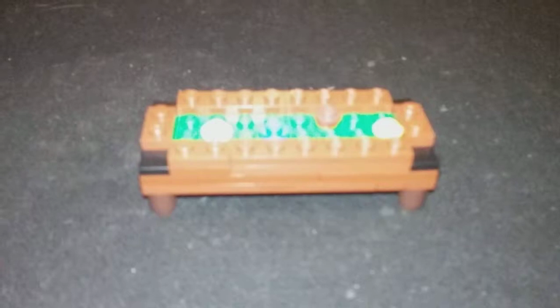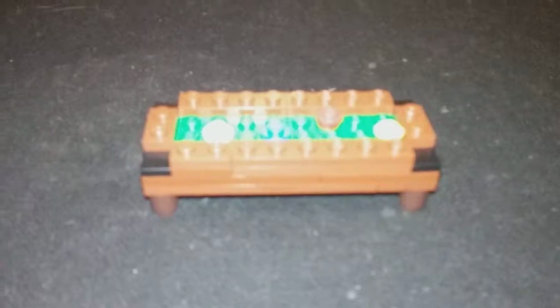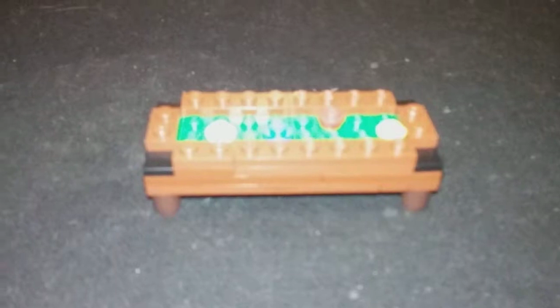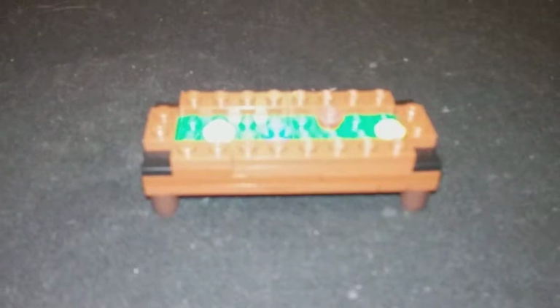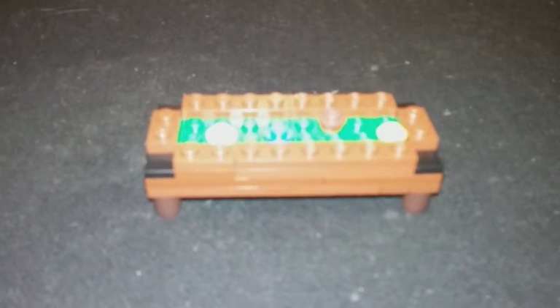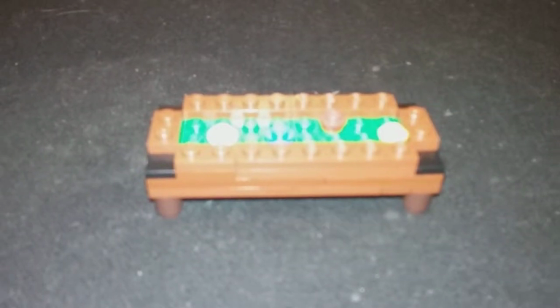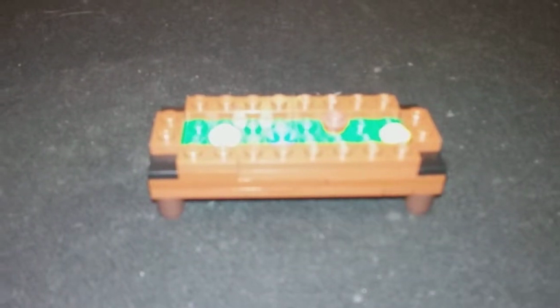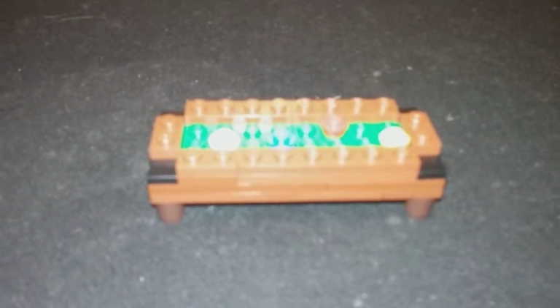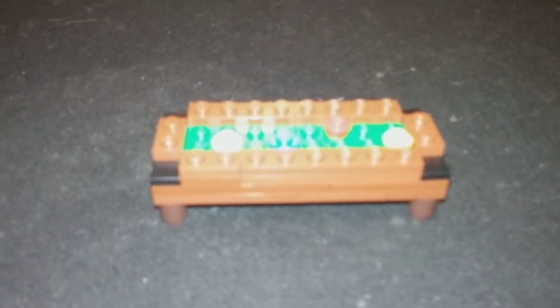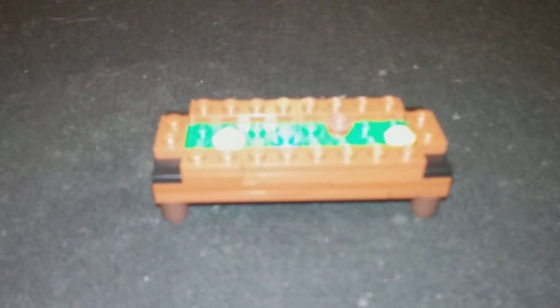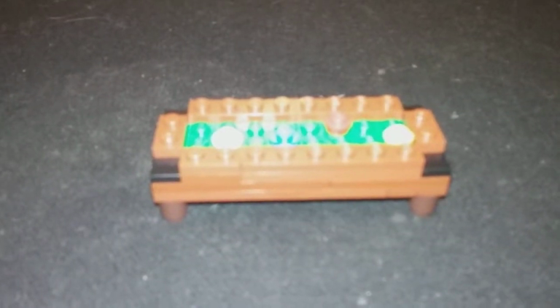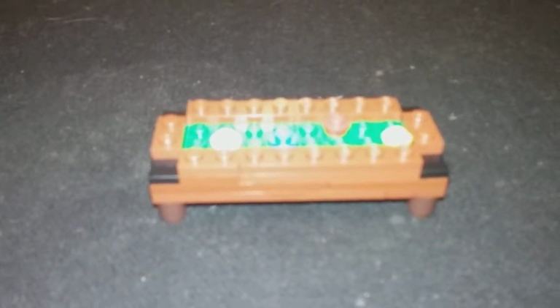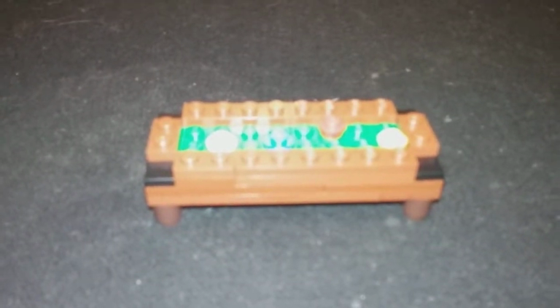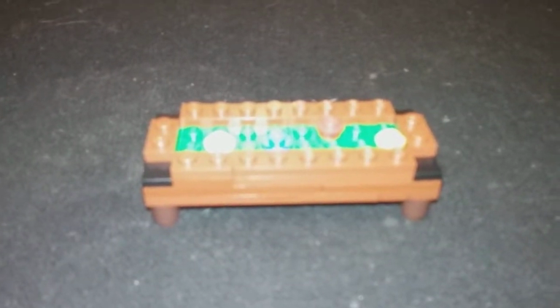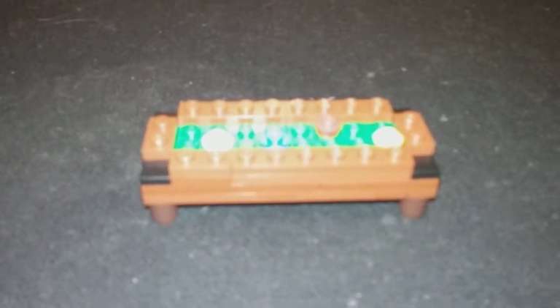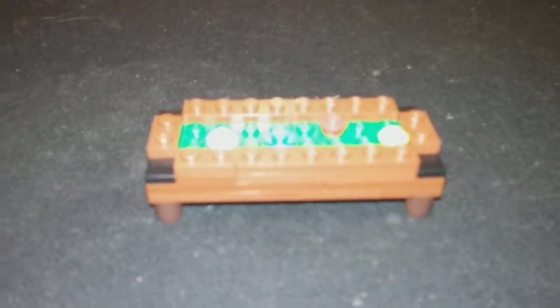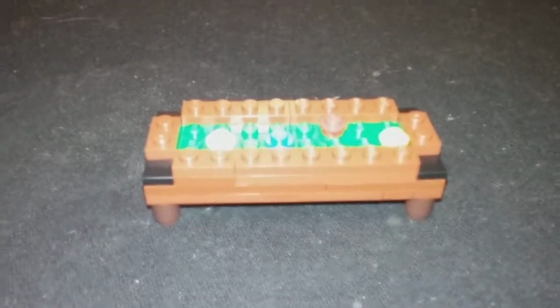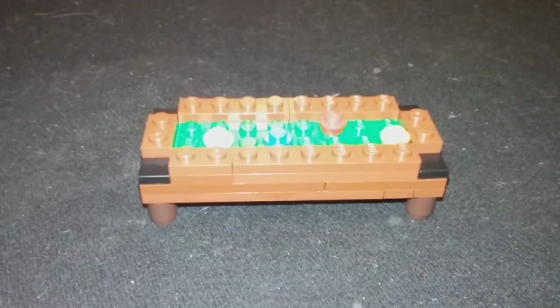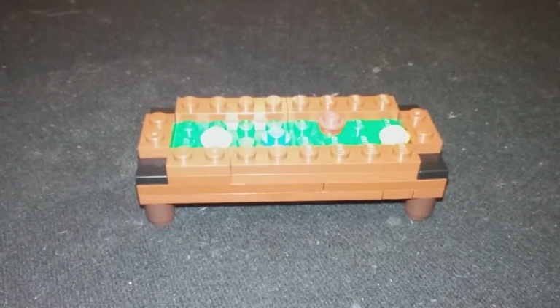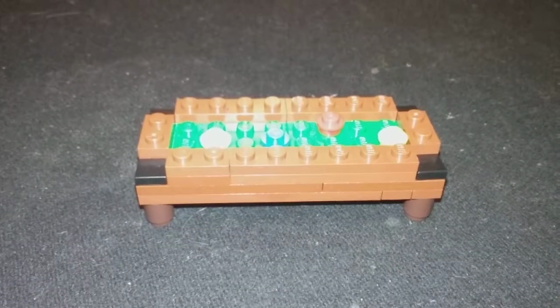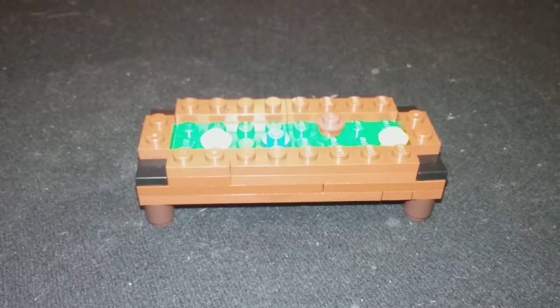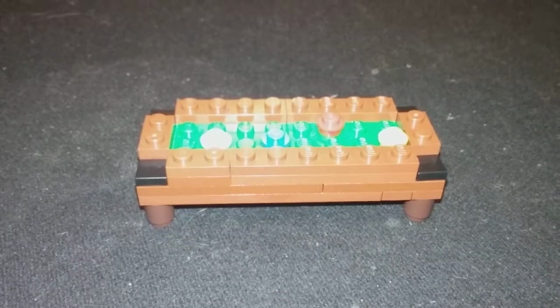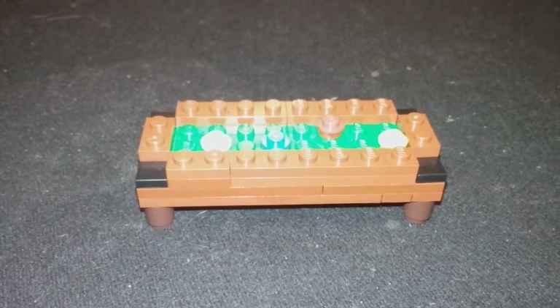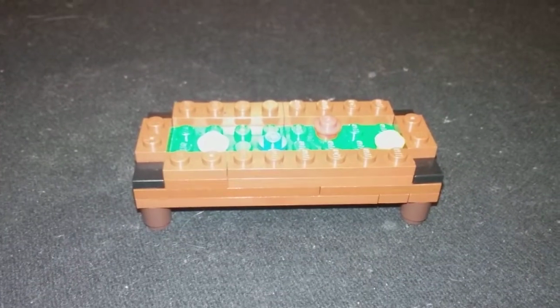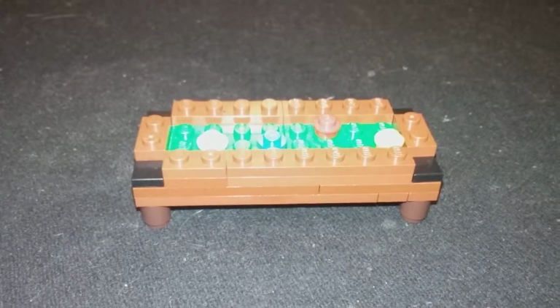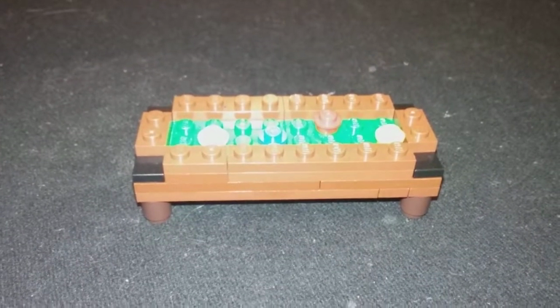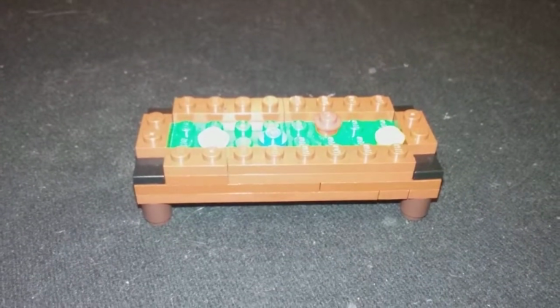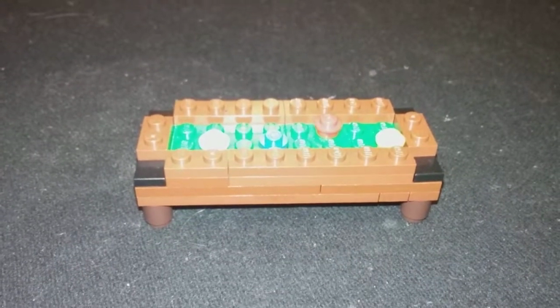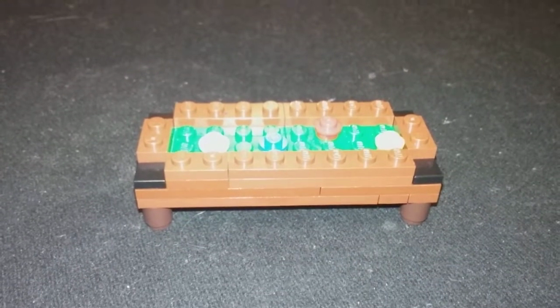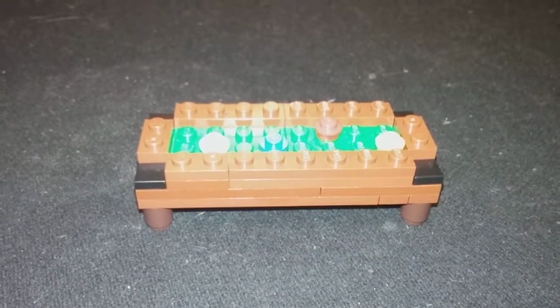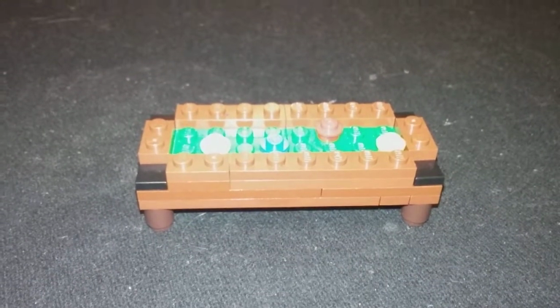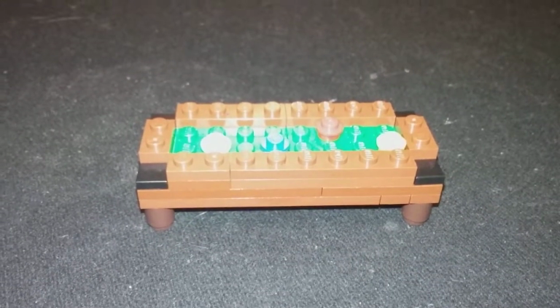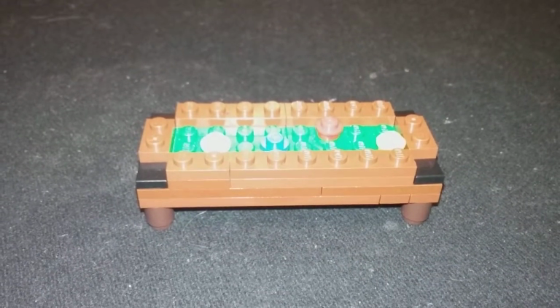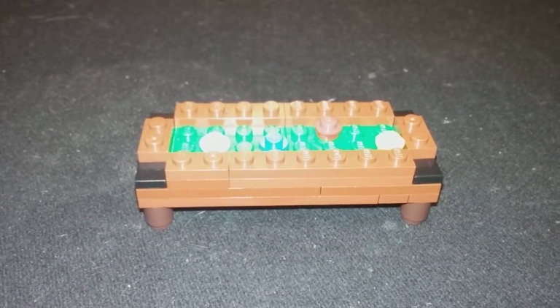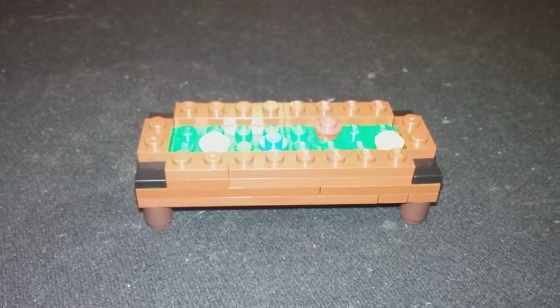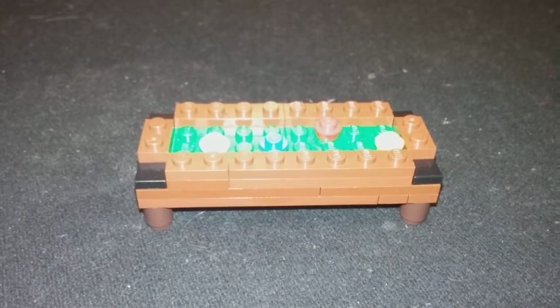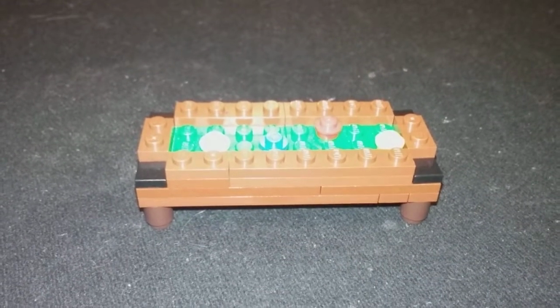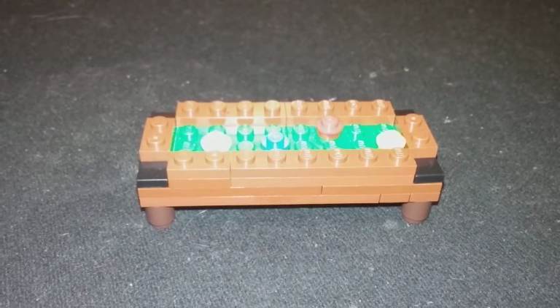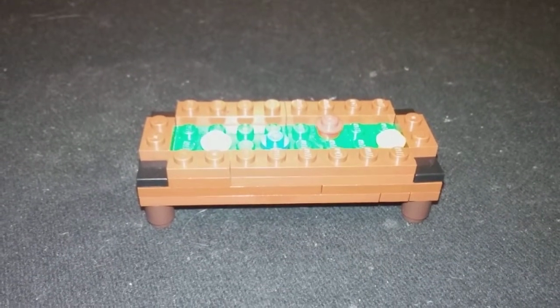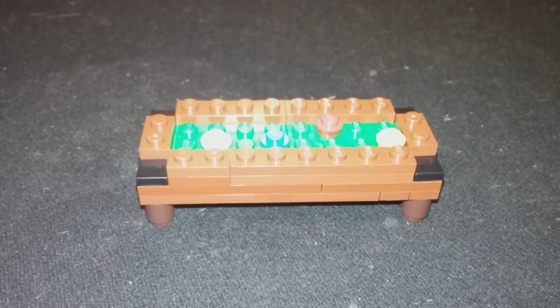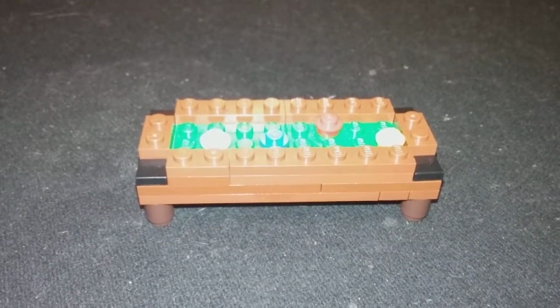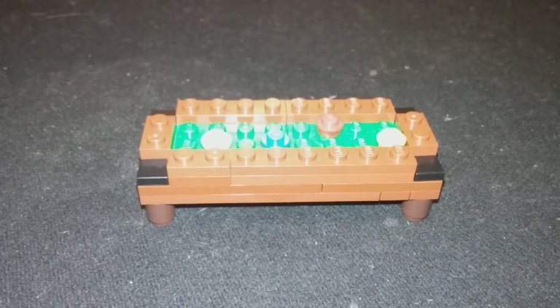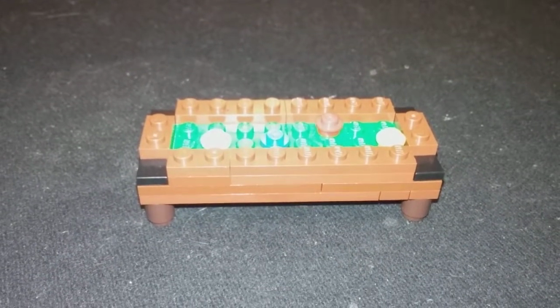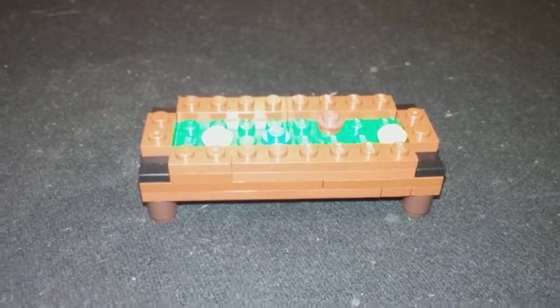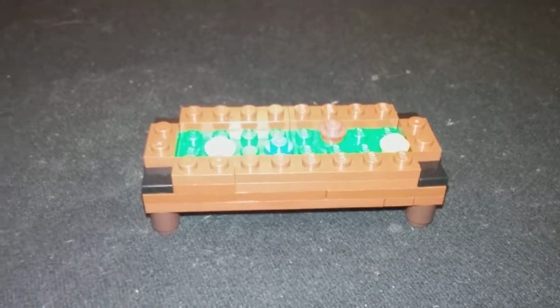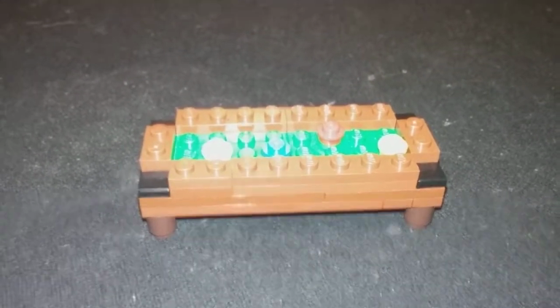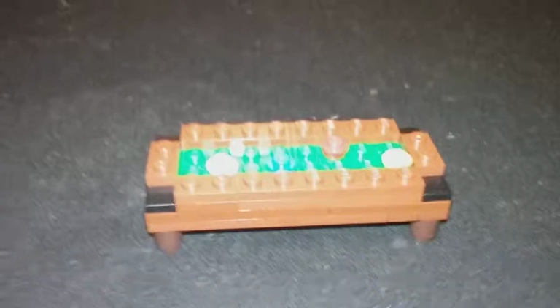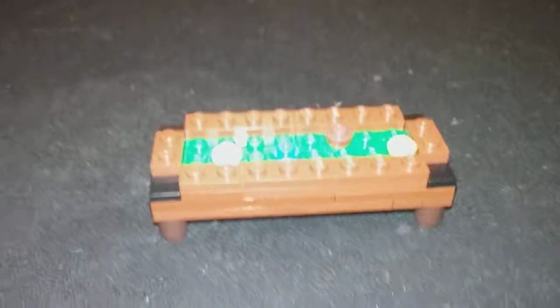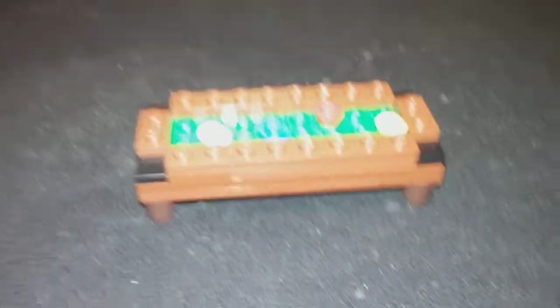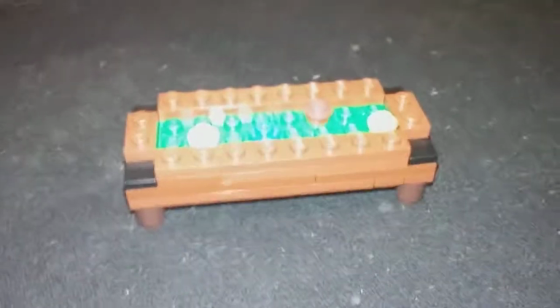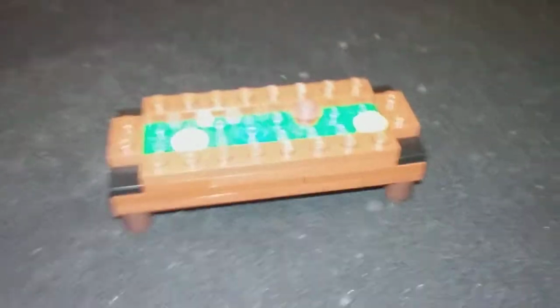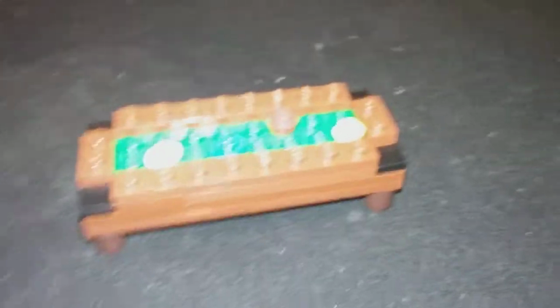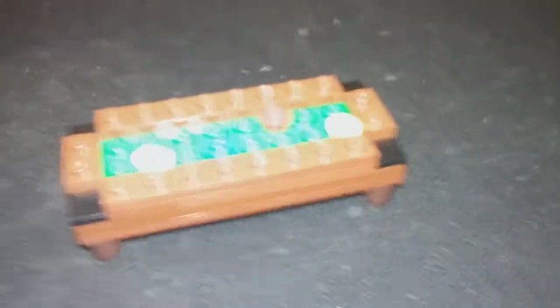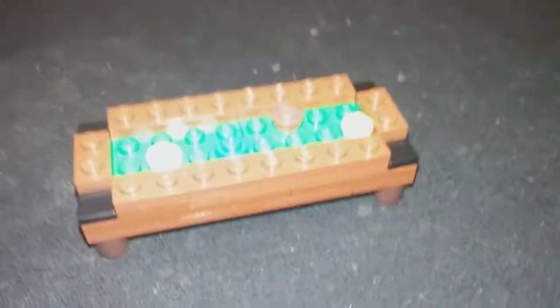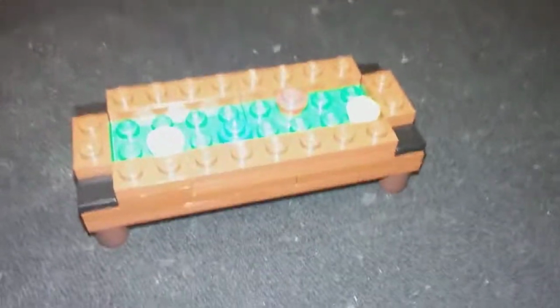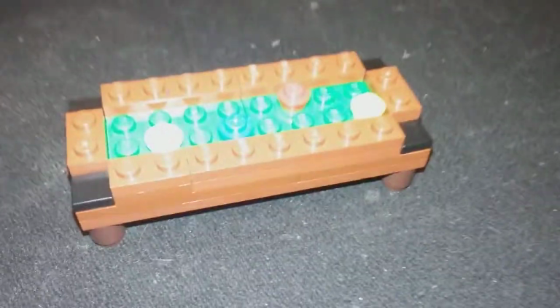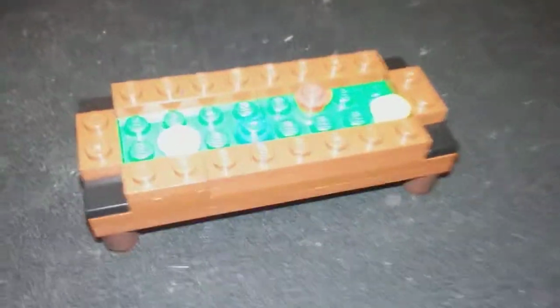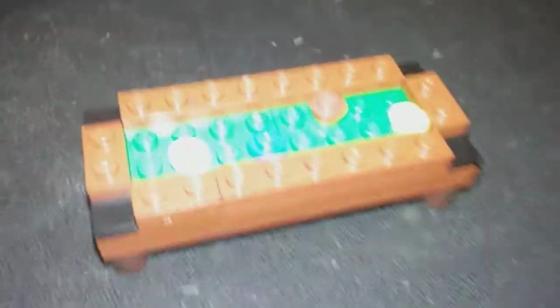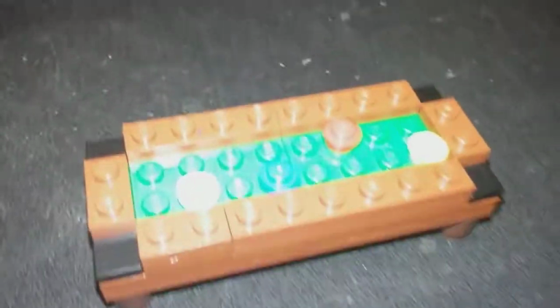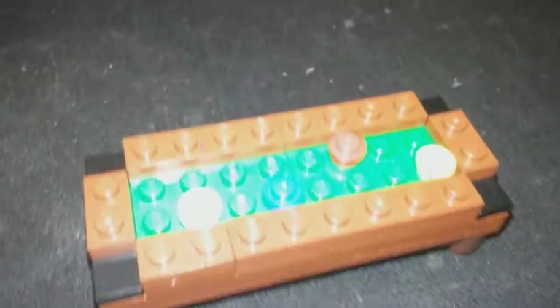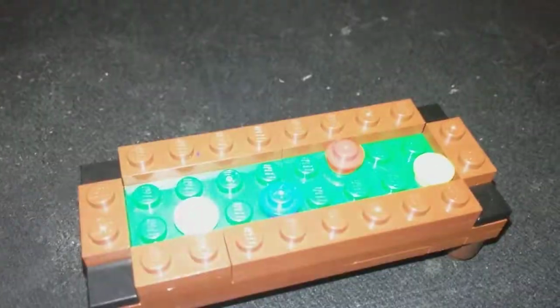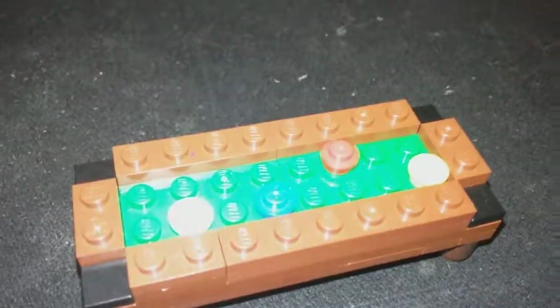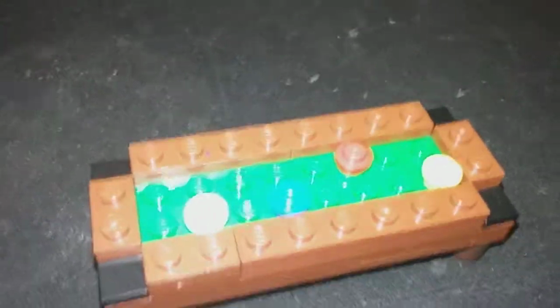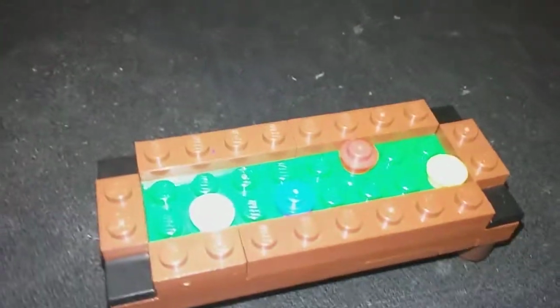What's up, YouTube? You're watching EN16, and today I'm going to show you my newest build. It's a miniature pool table.